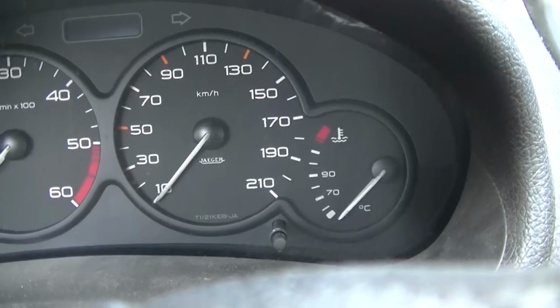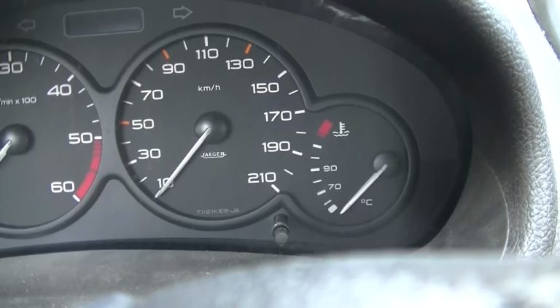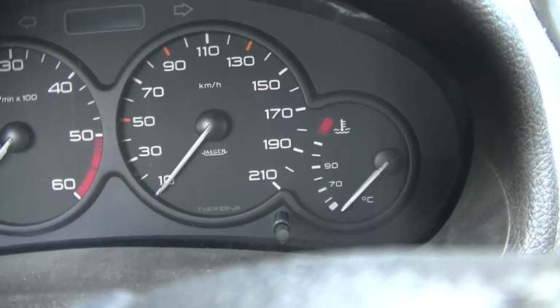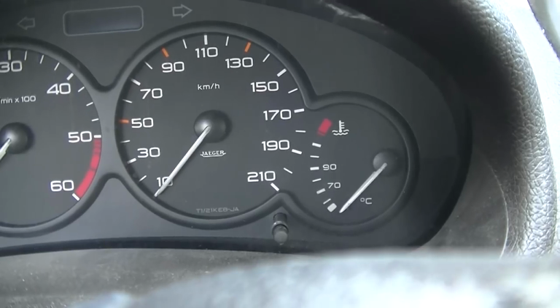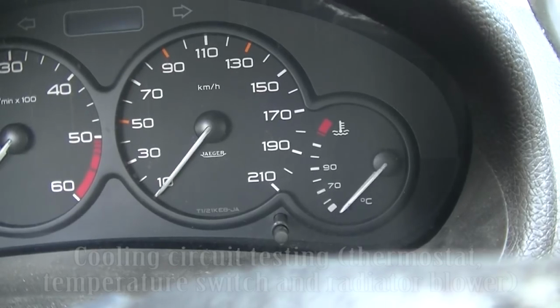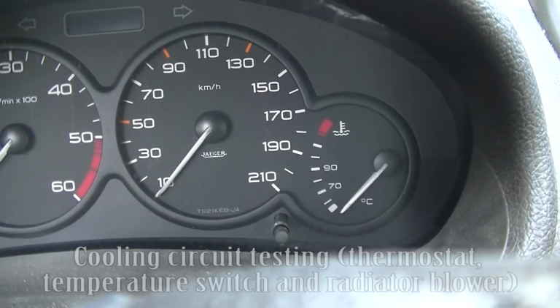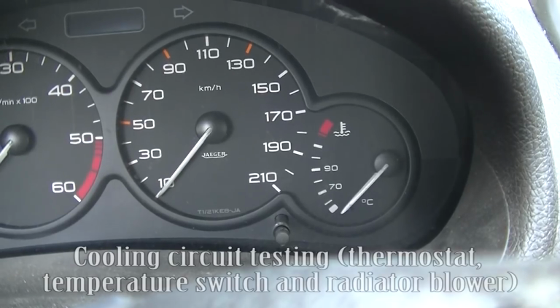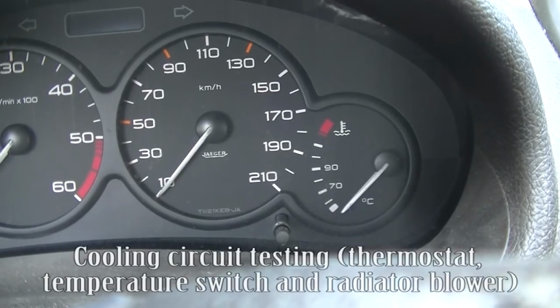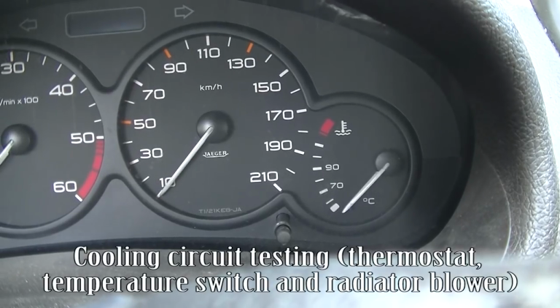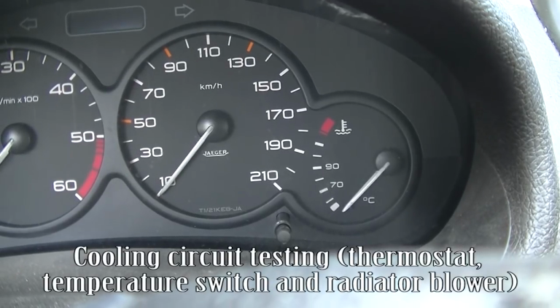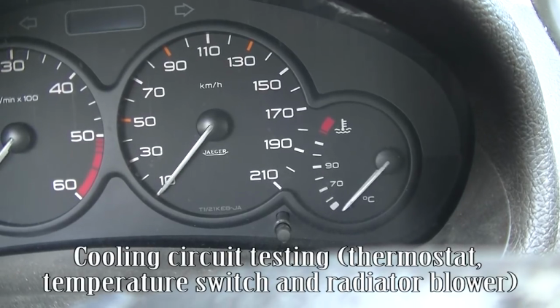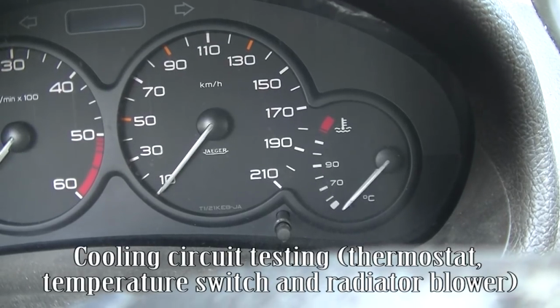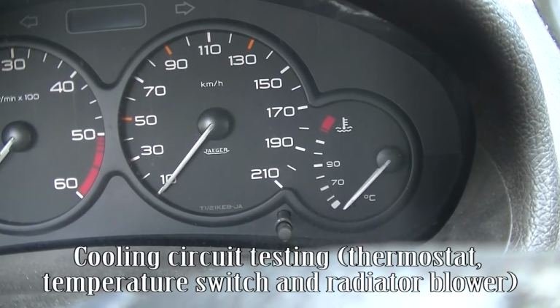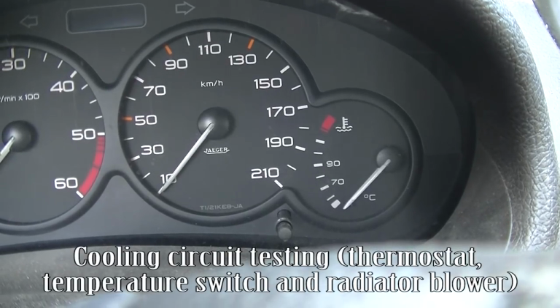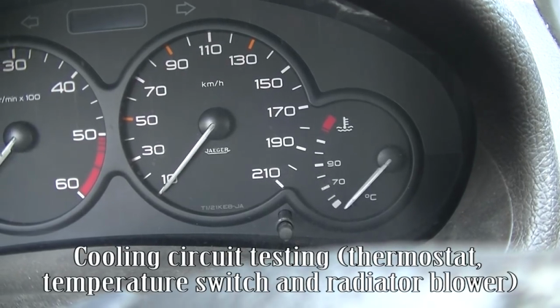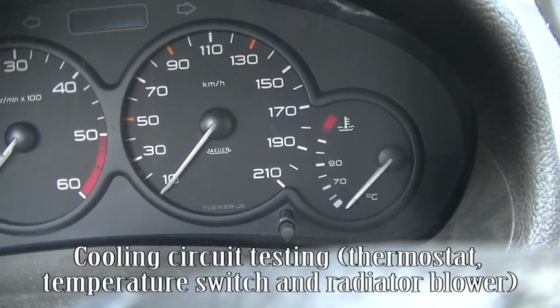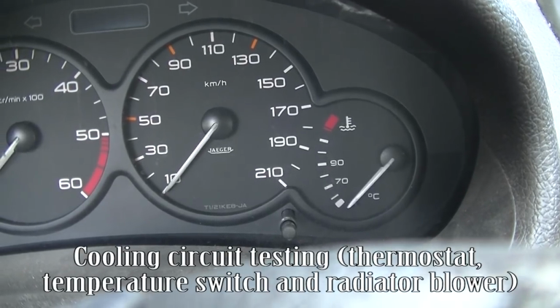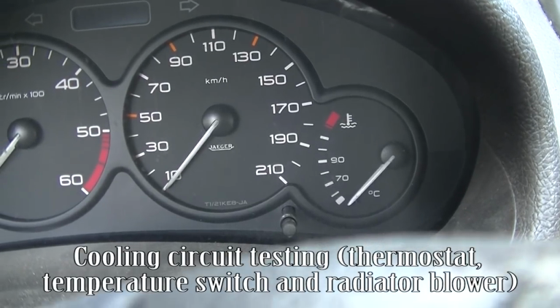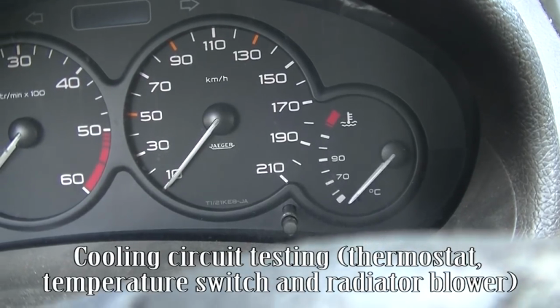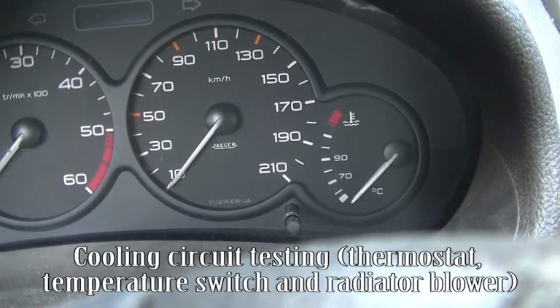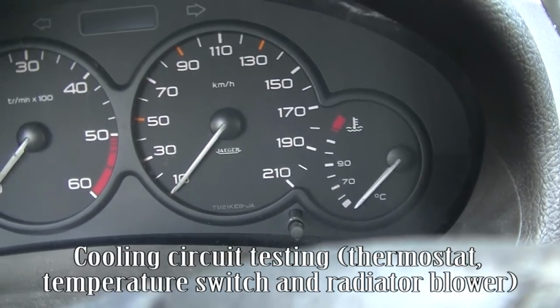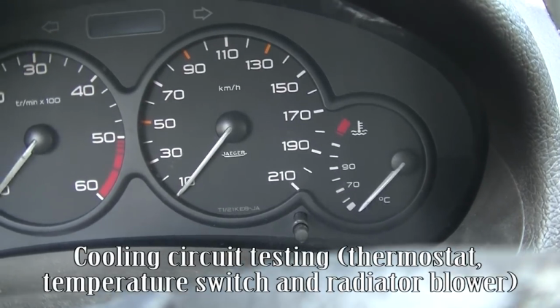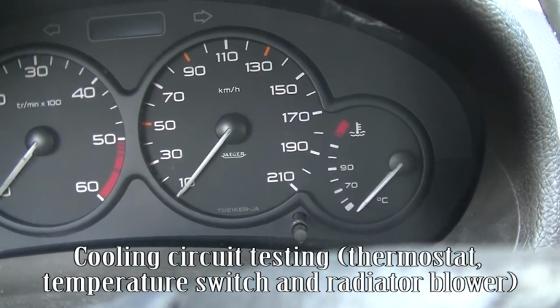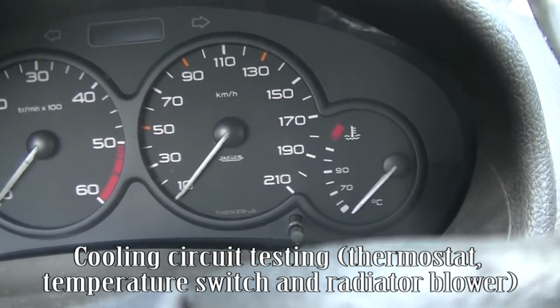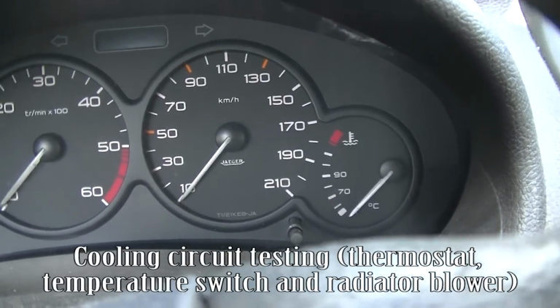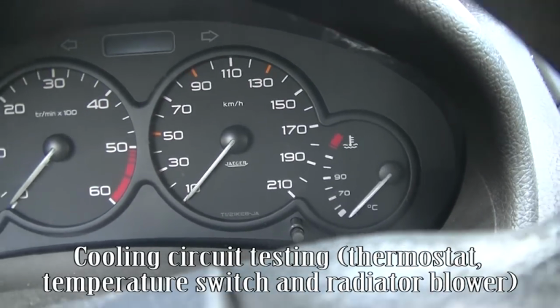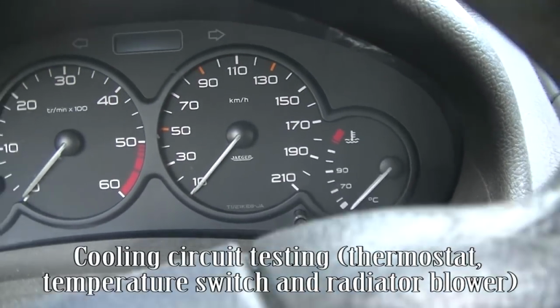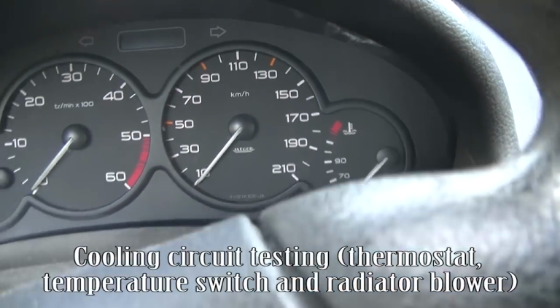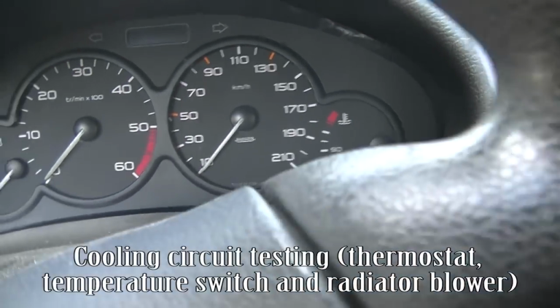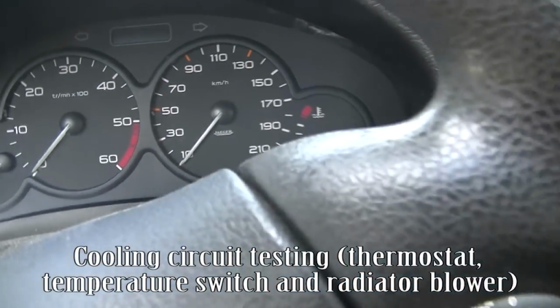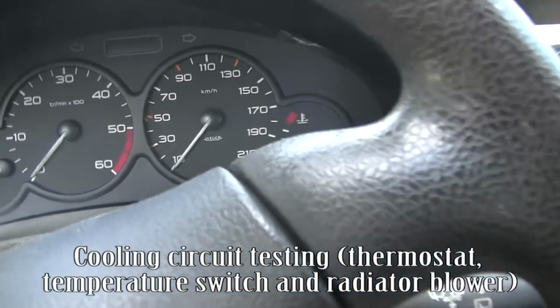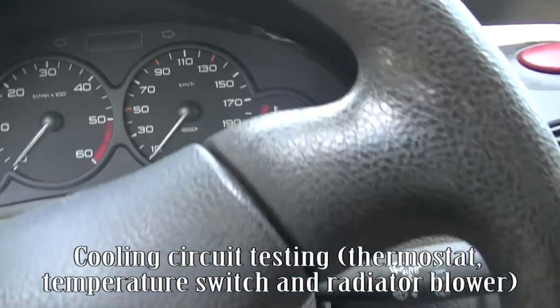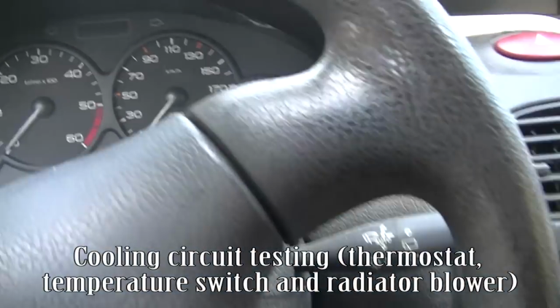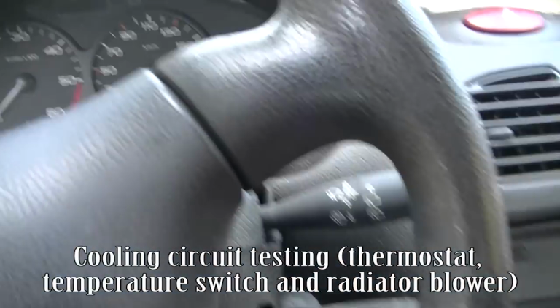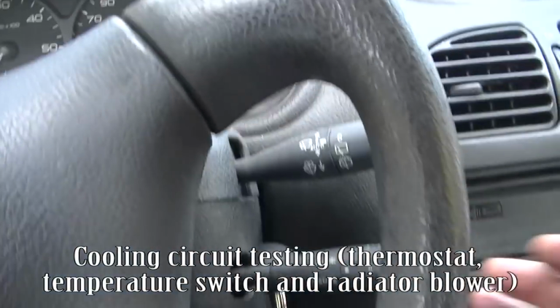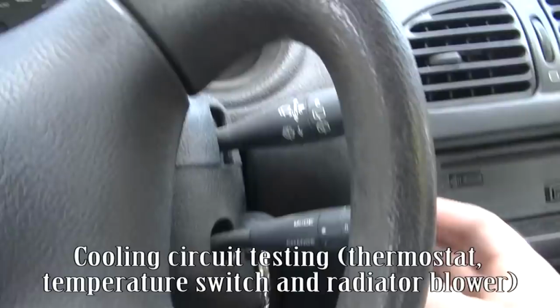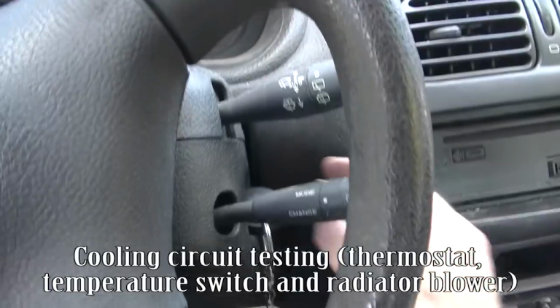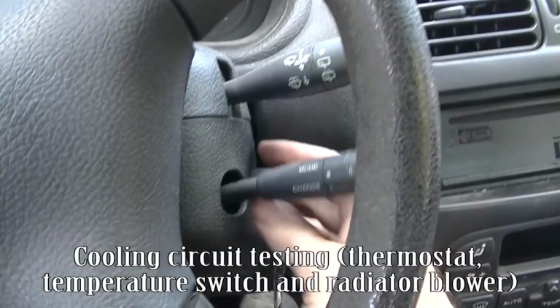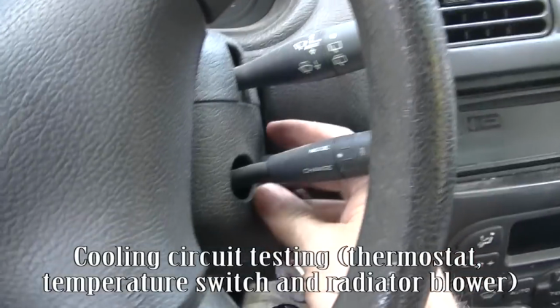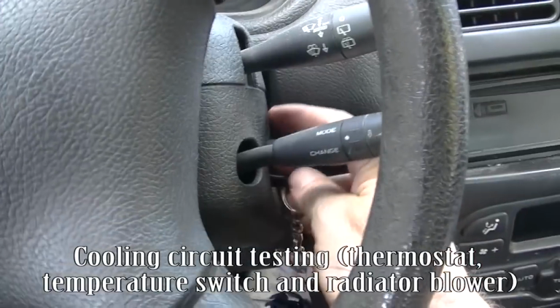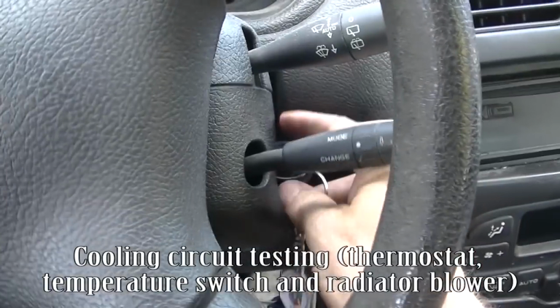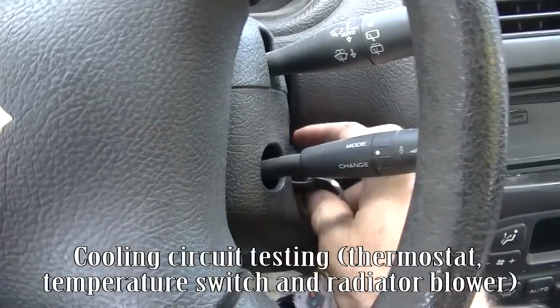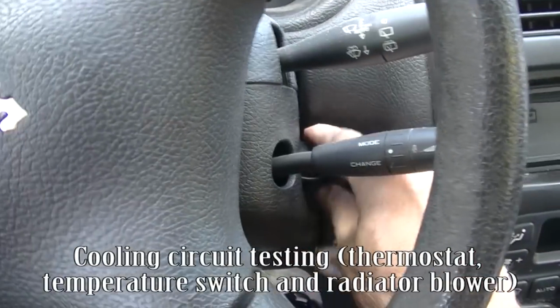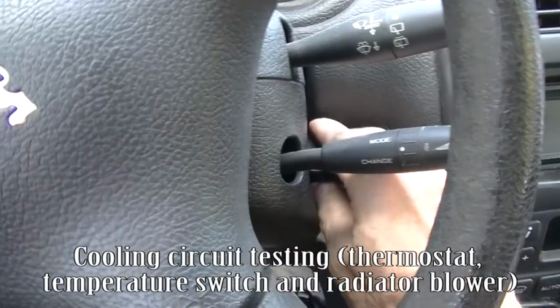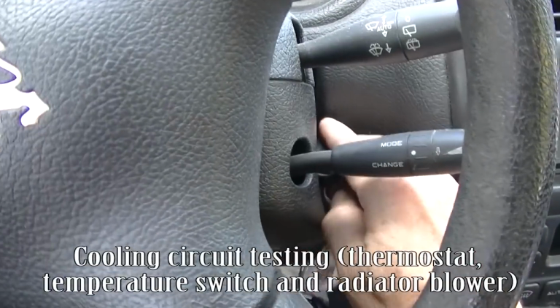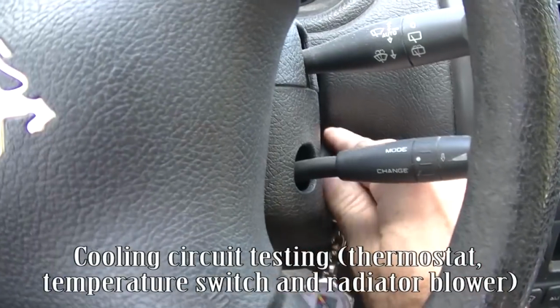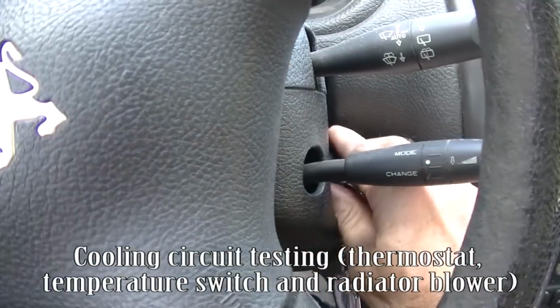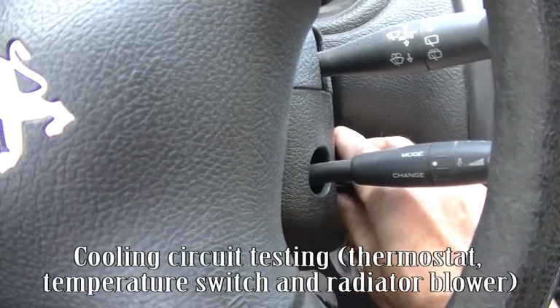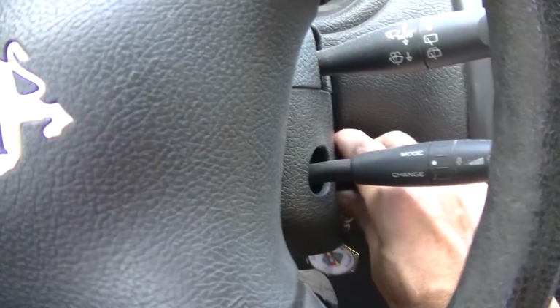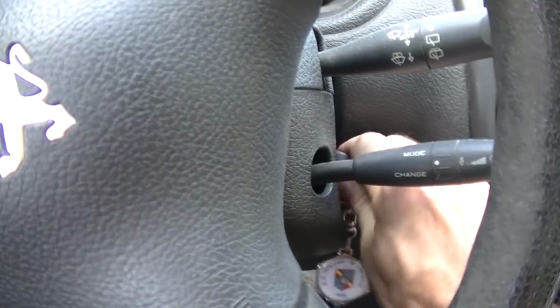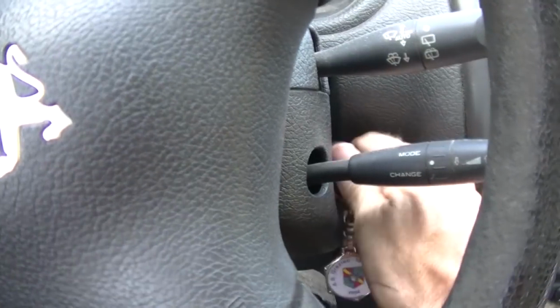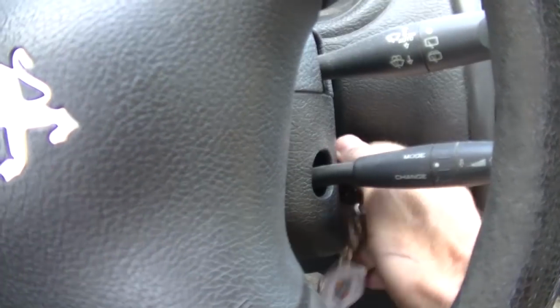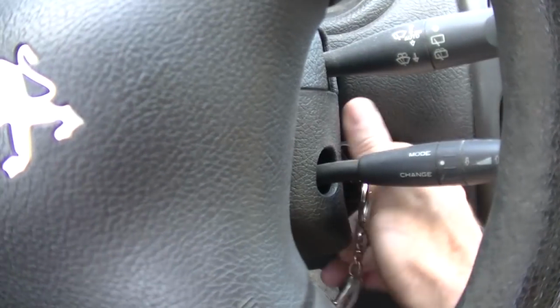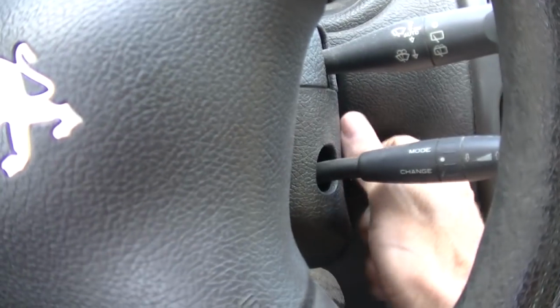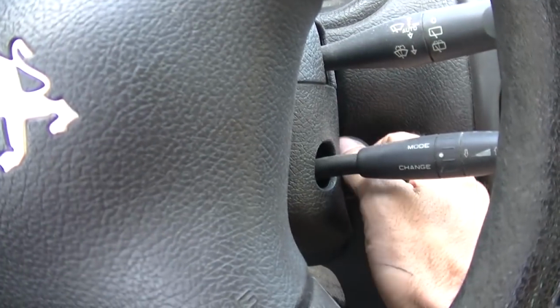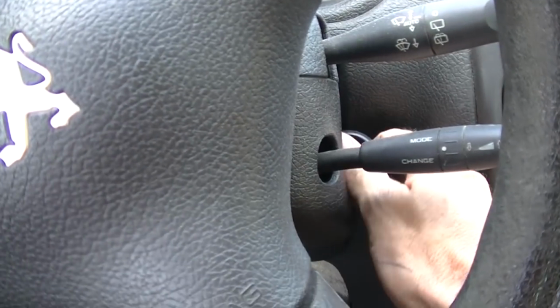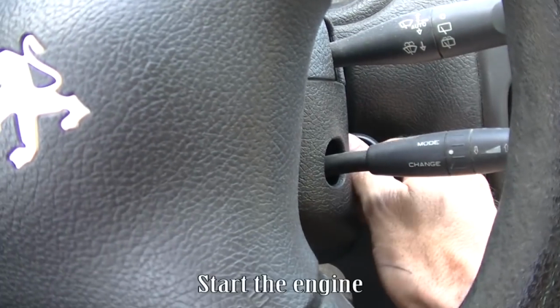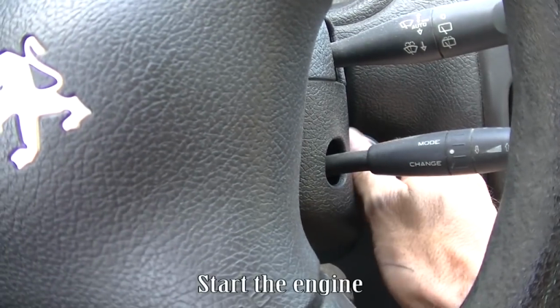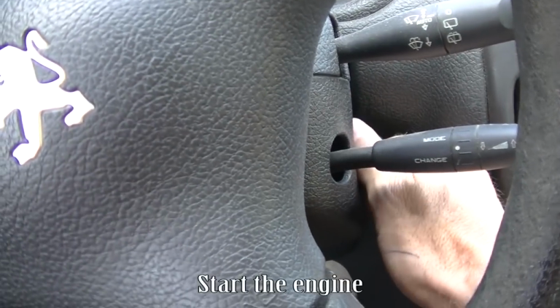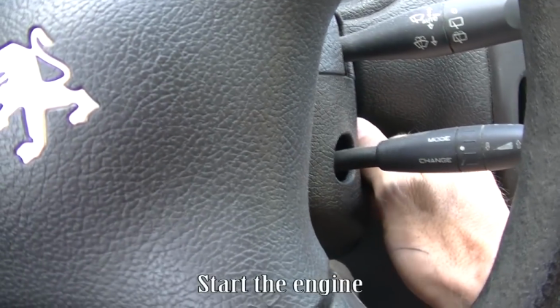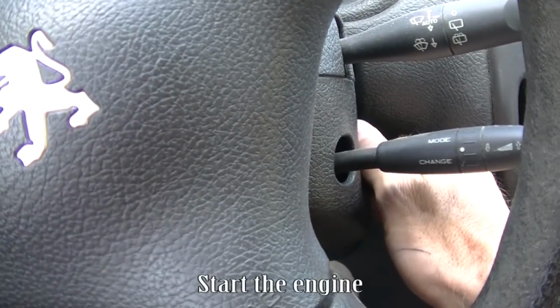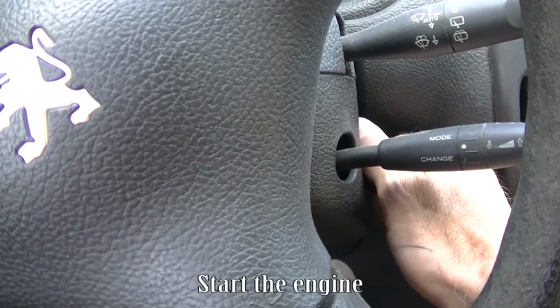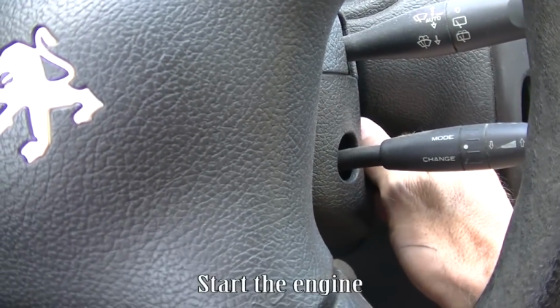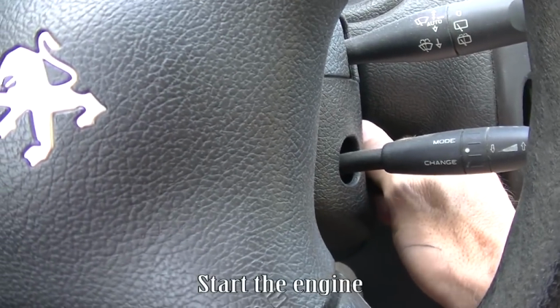Cooling circuit testing: thermostat, temperature switch, and radiator blower. Start the engine.